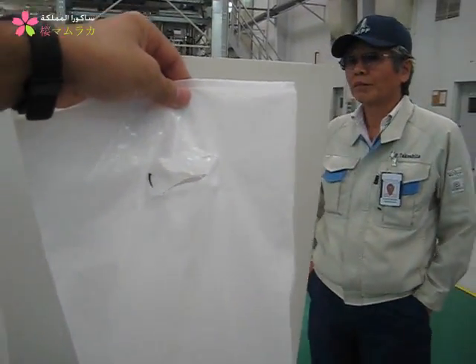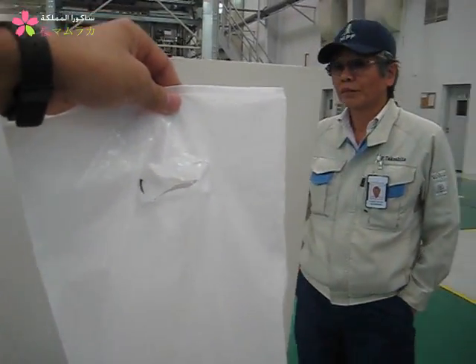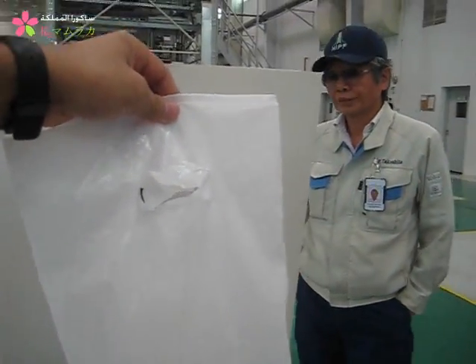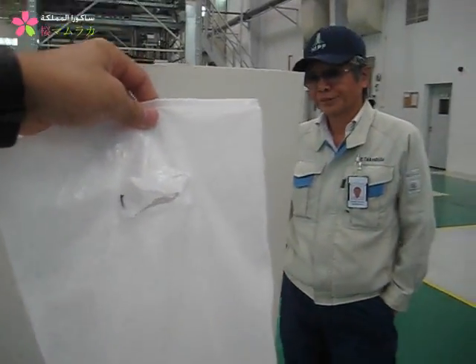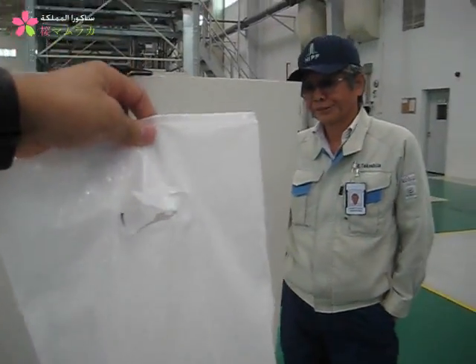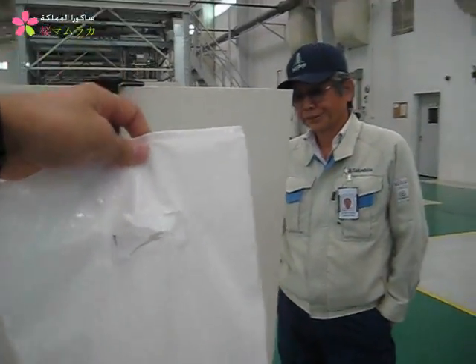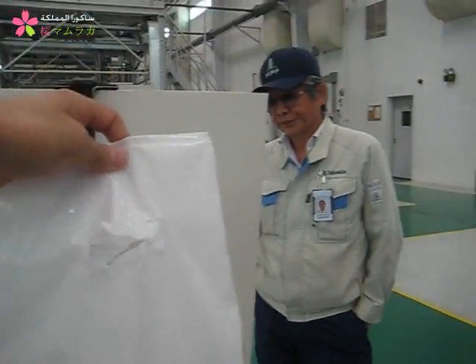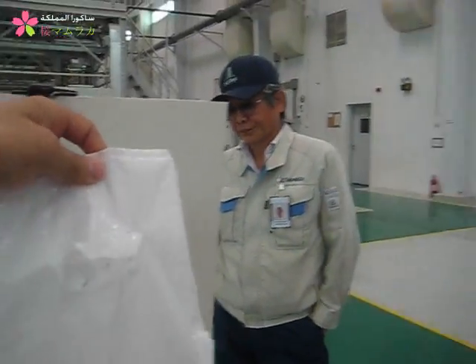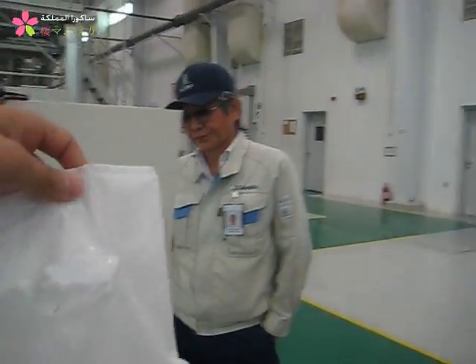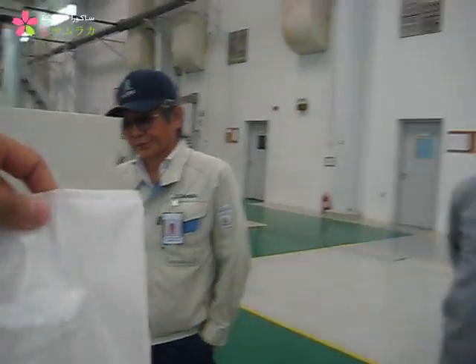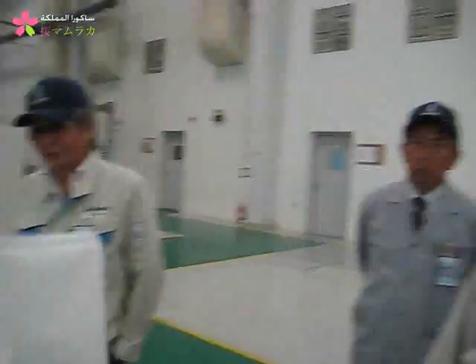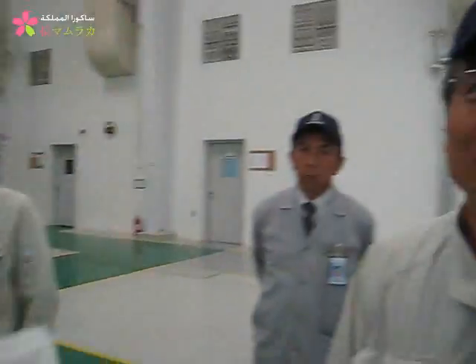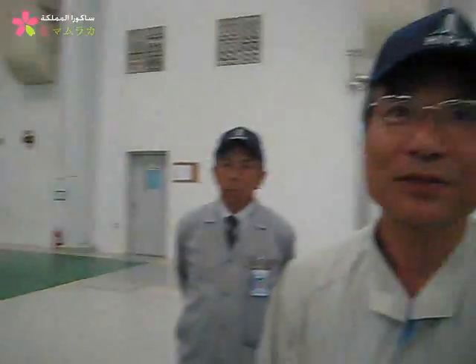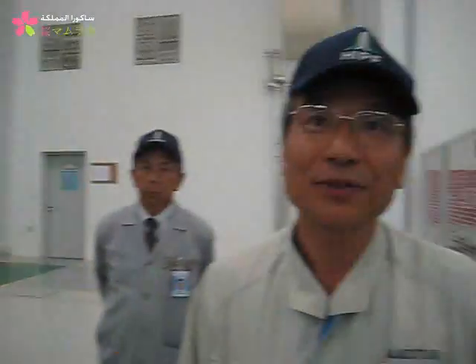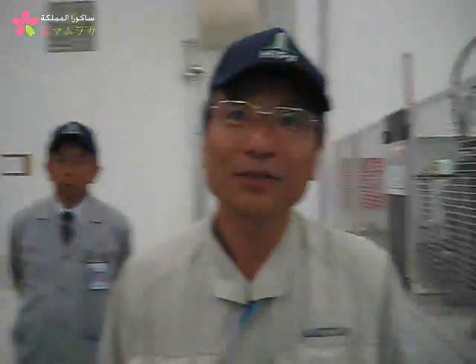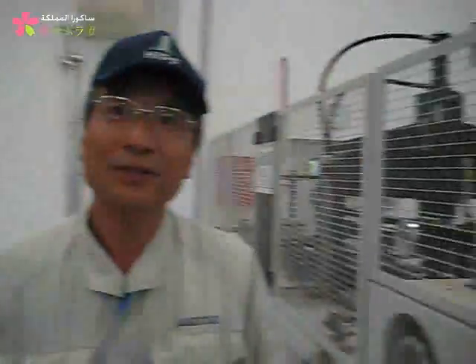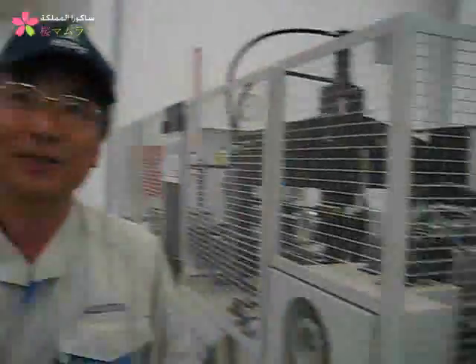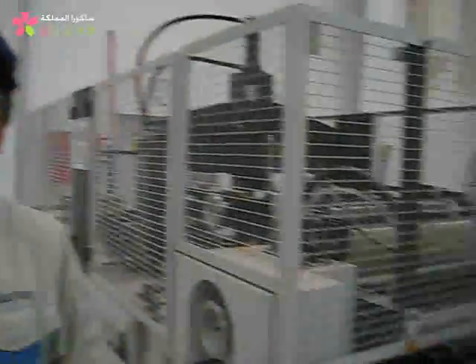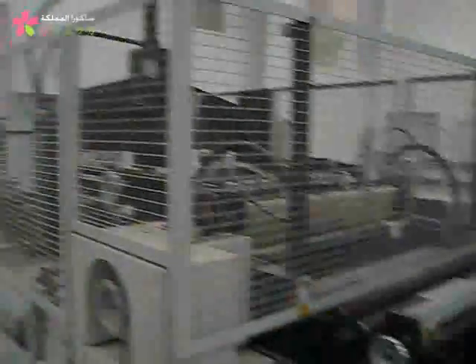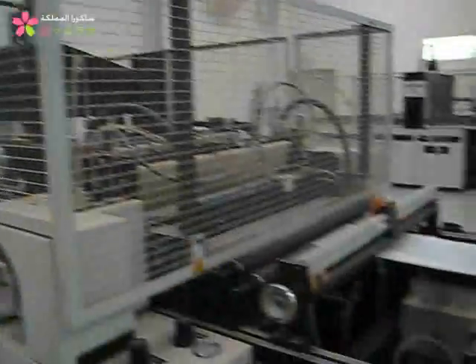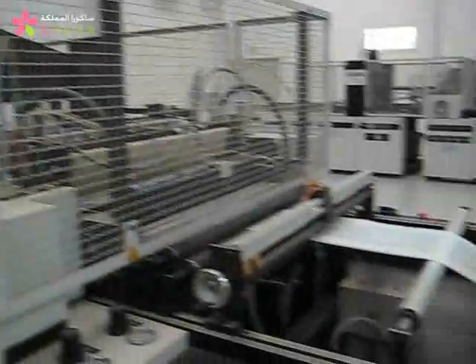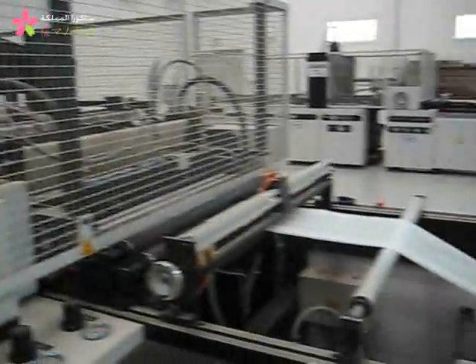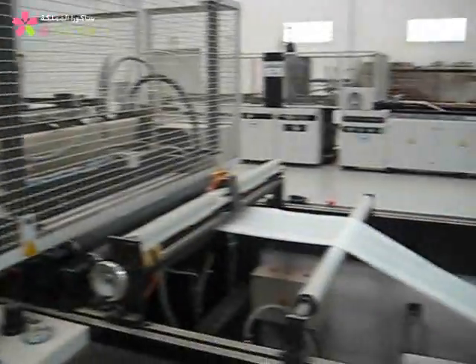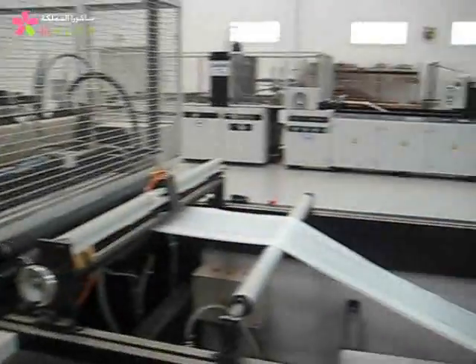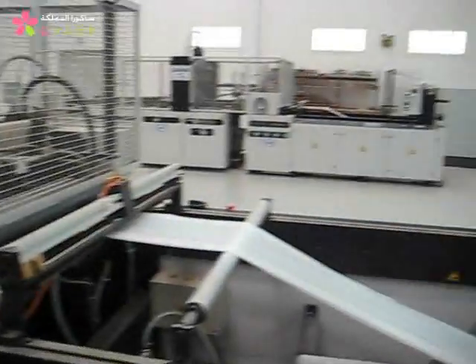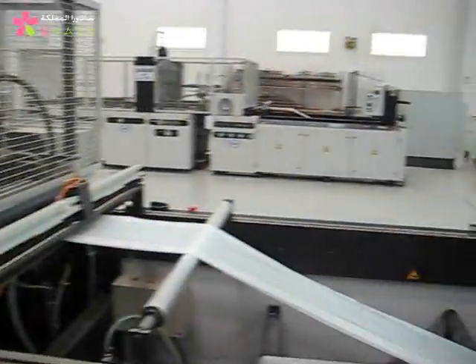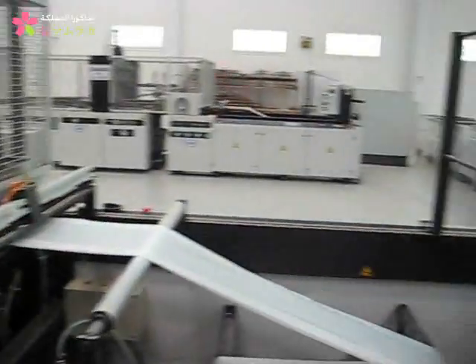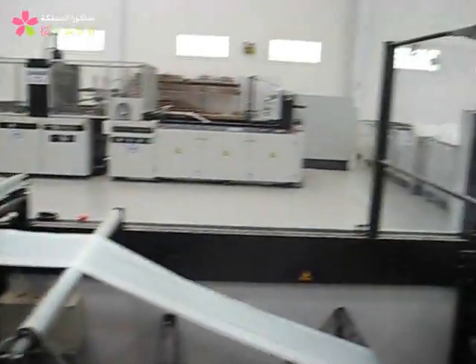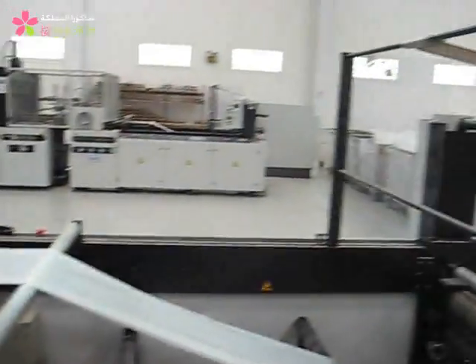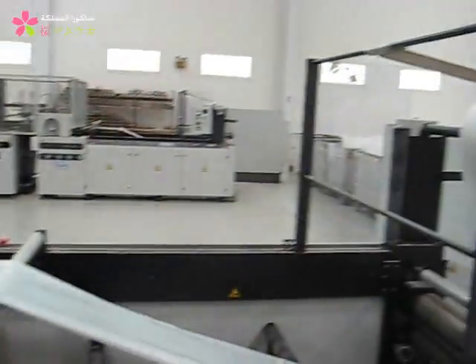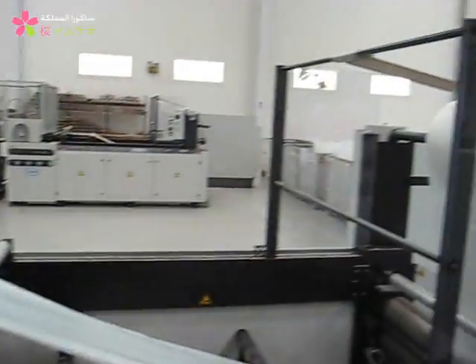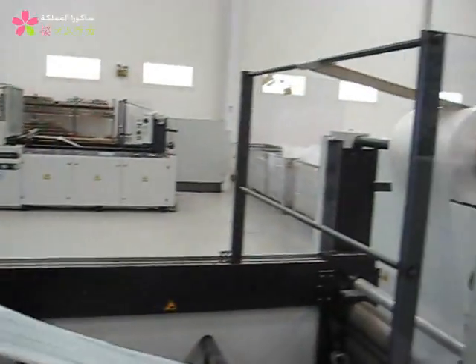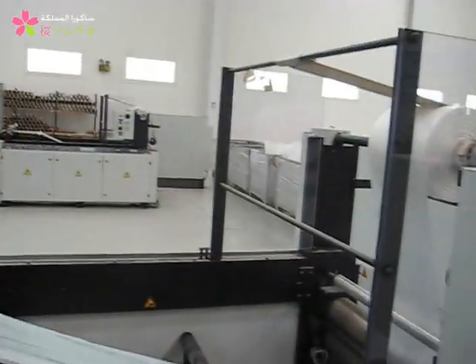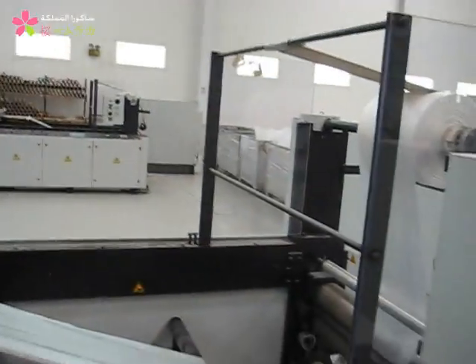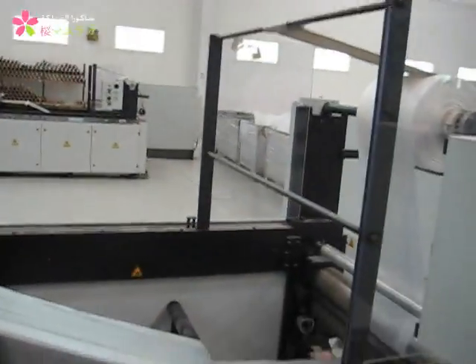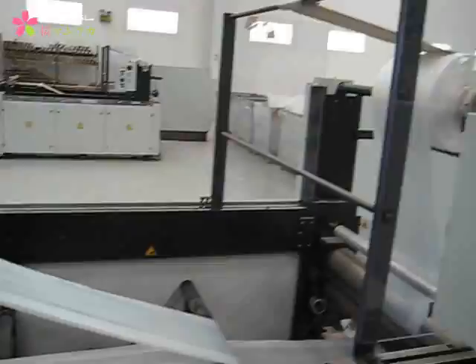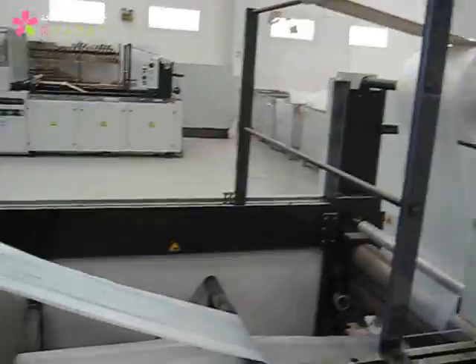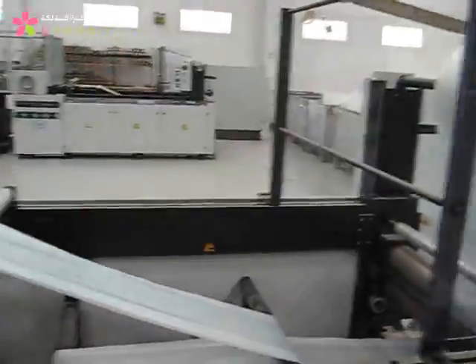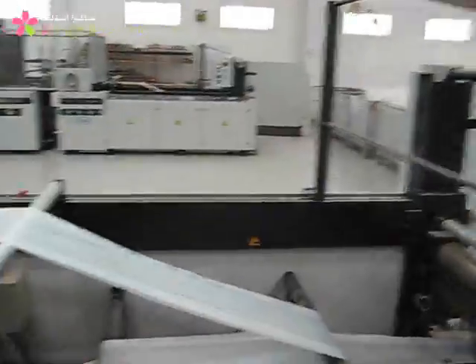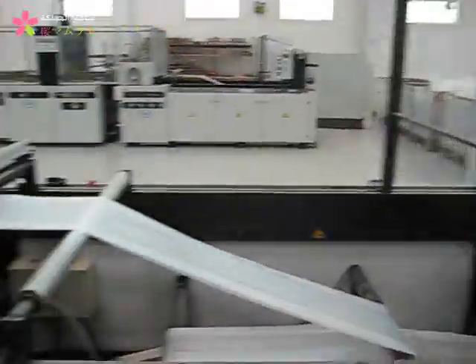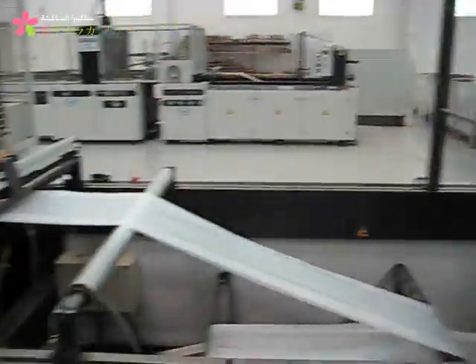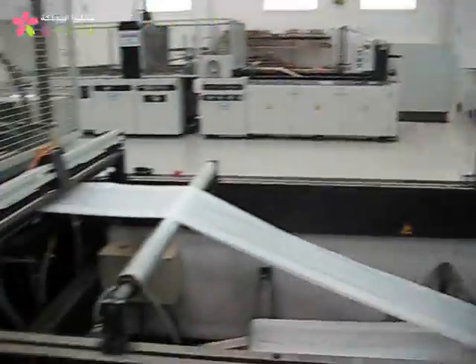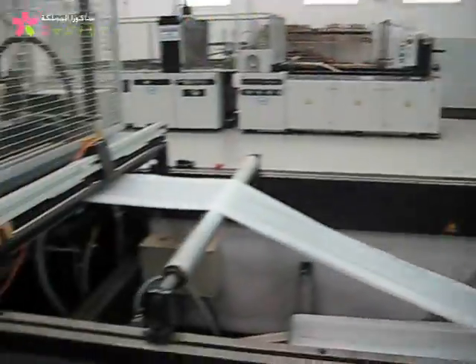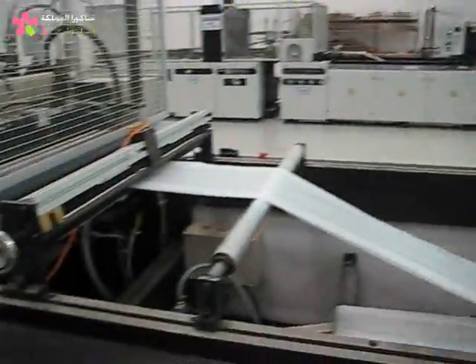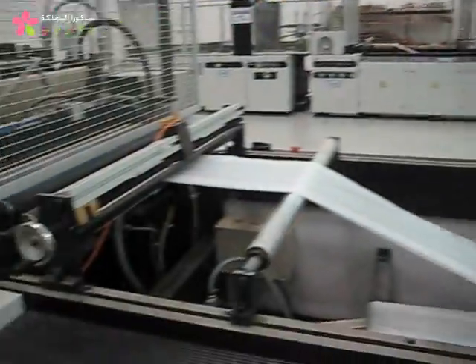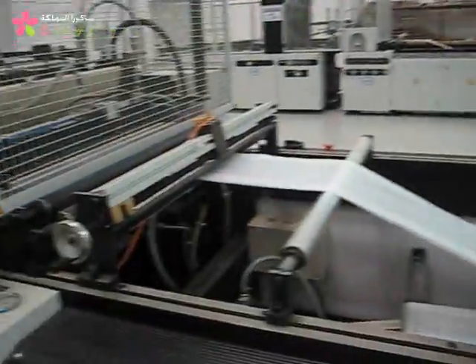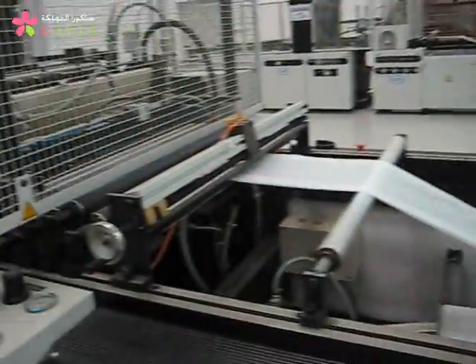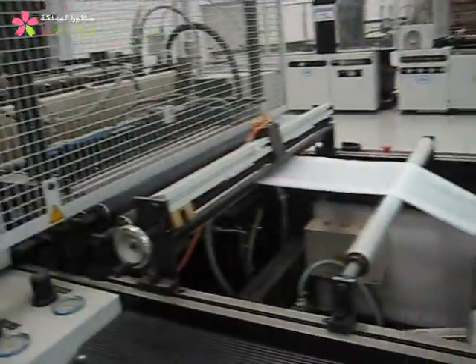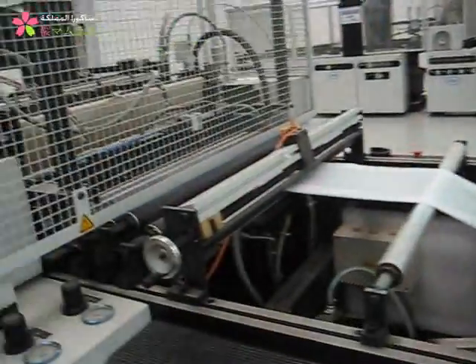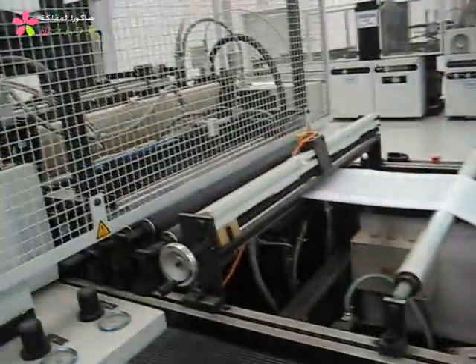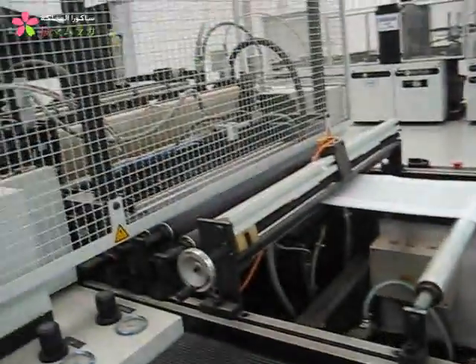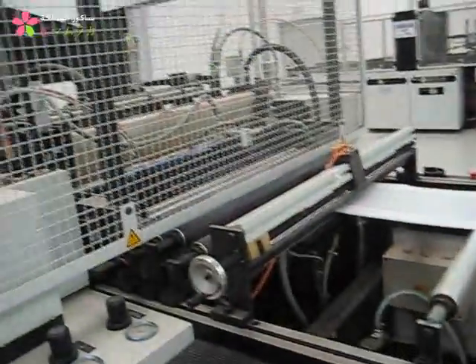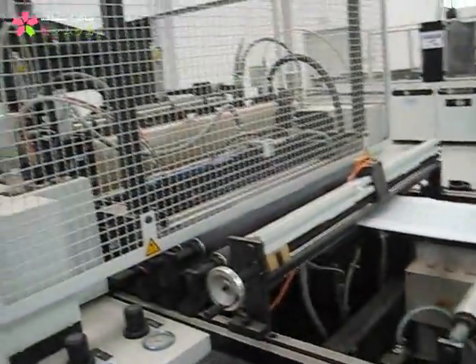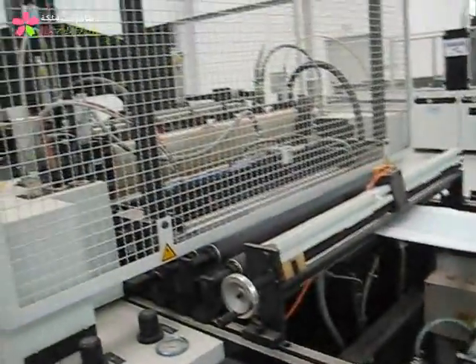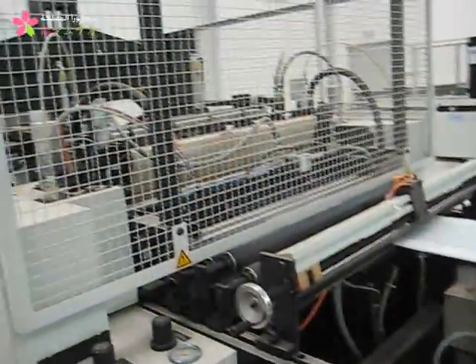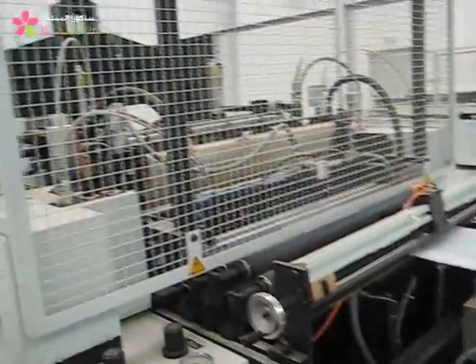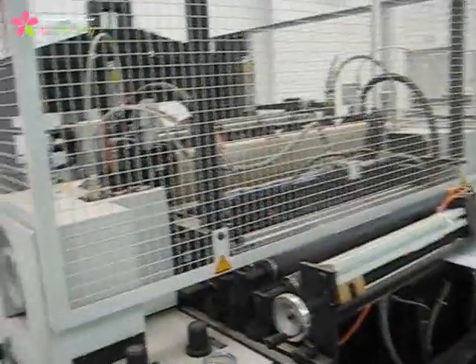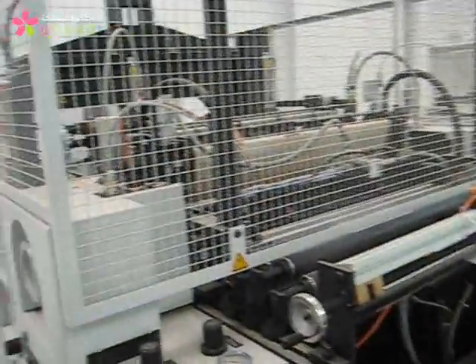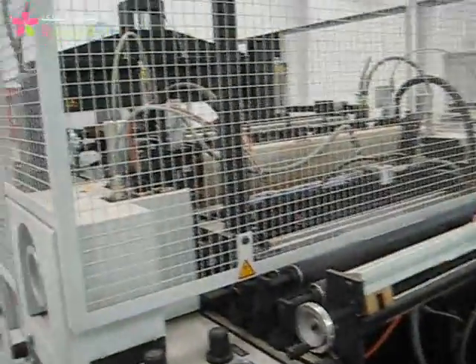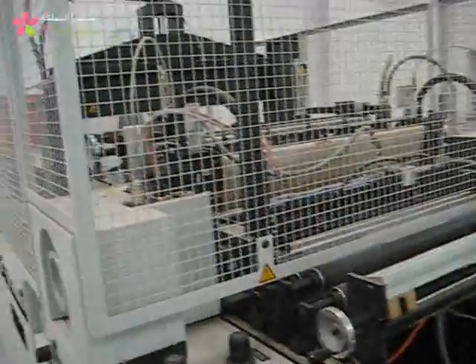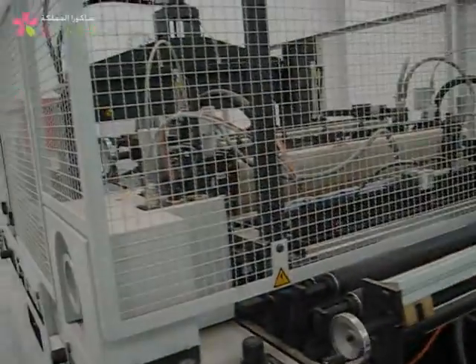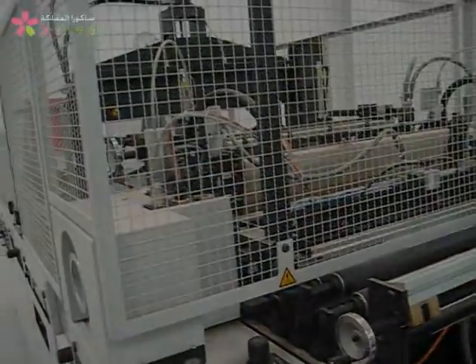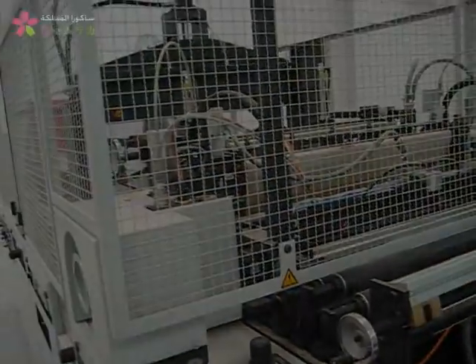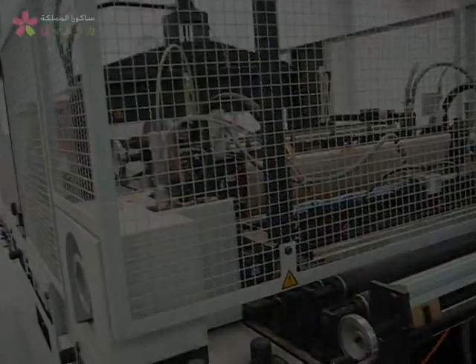So then you put it in here, in this machine, and you can produce plastic bags. Exactly, nice.